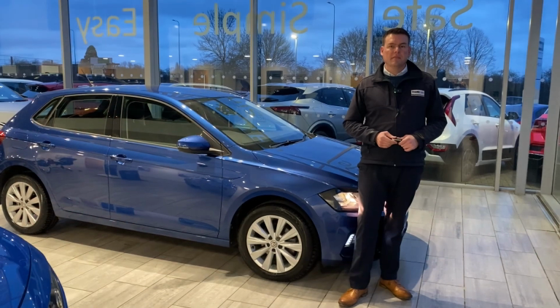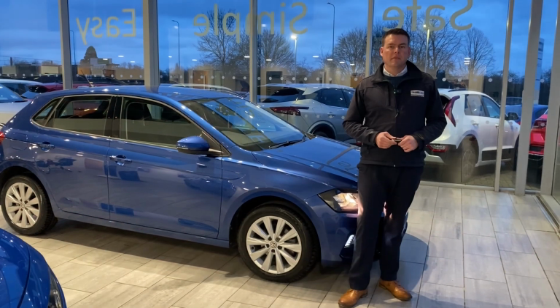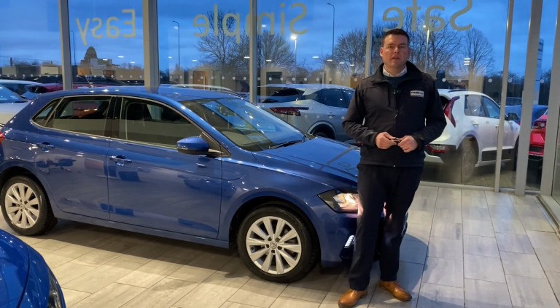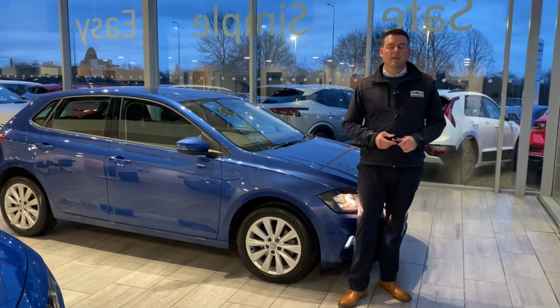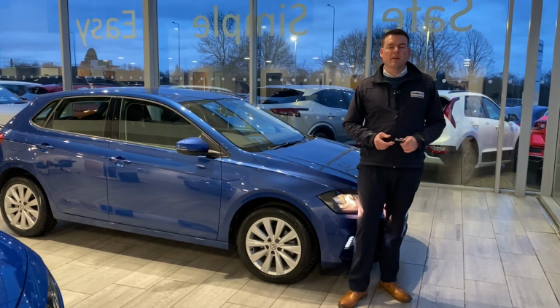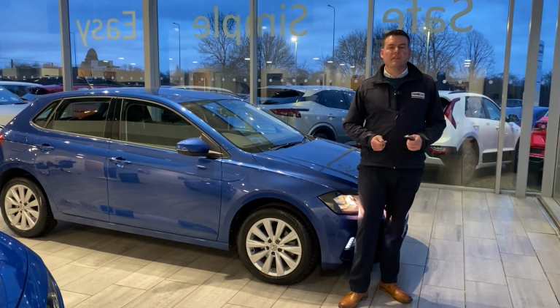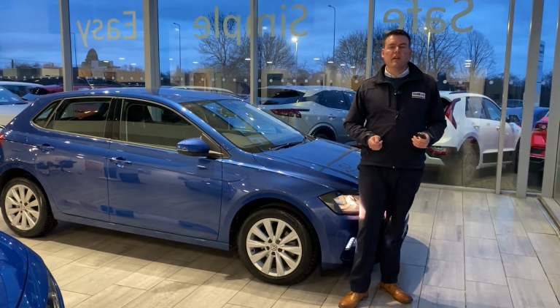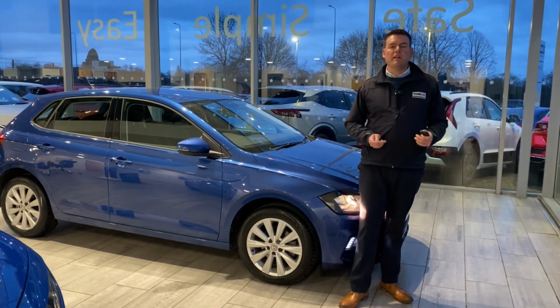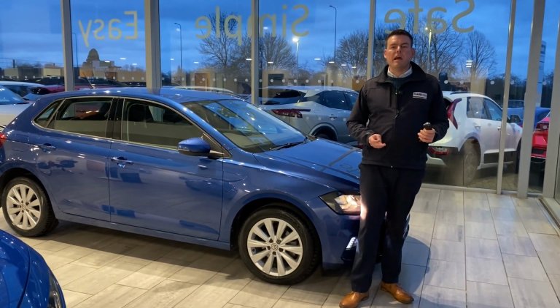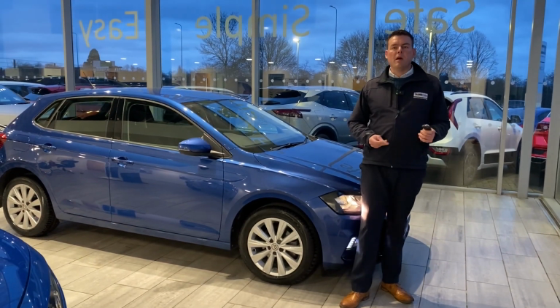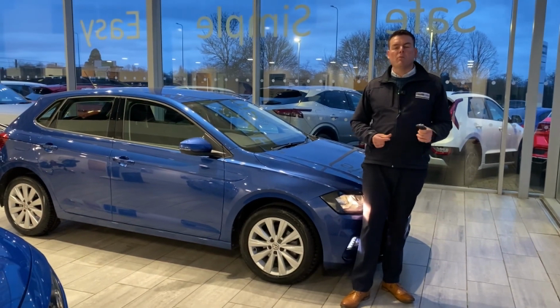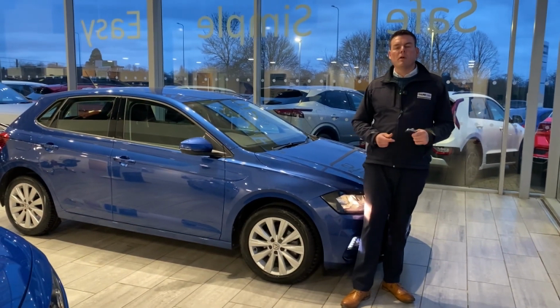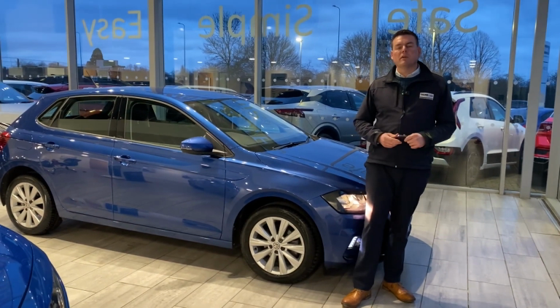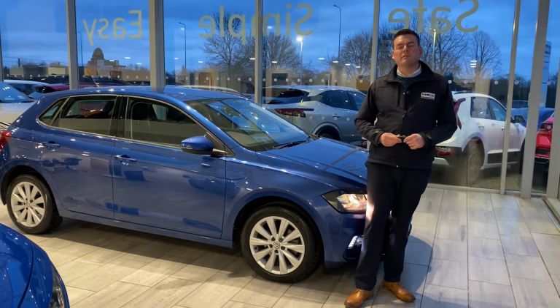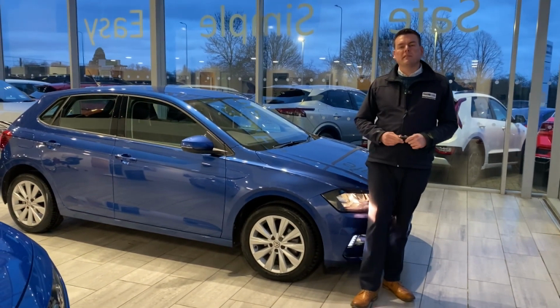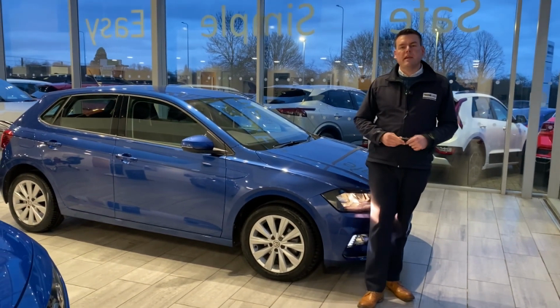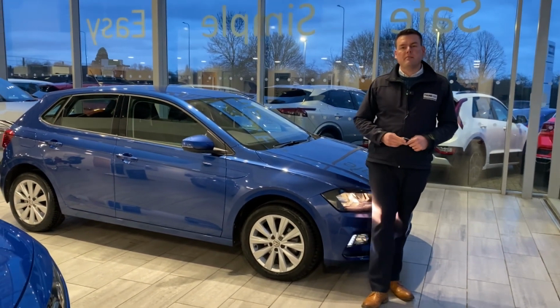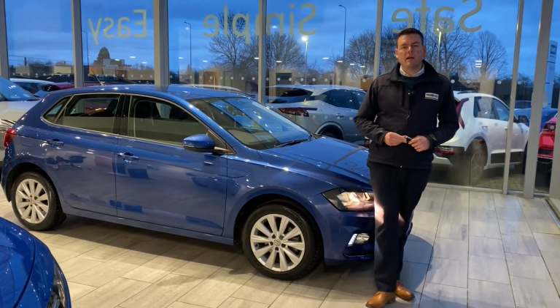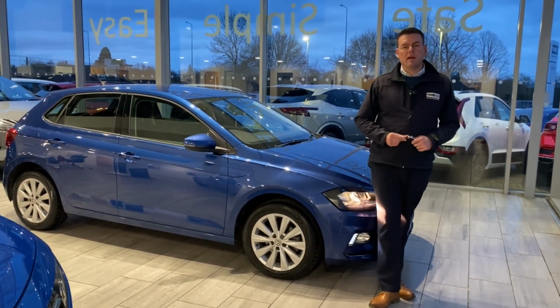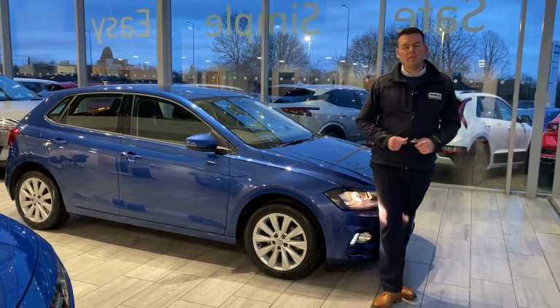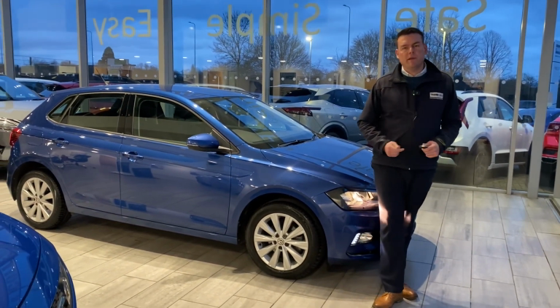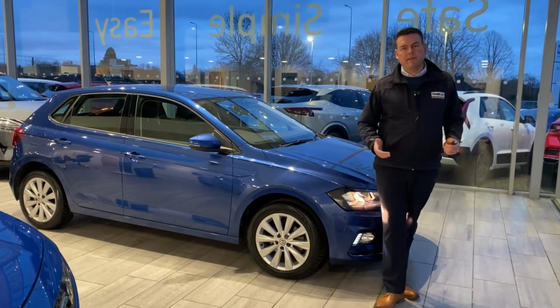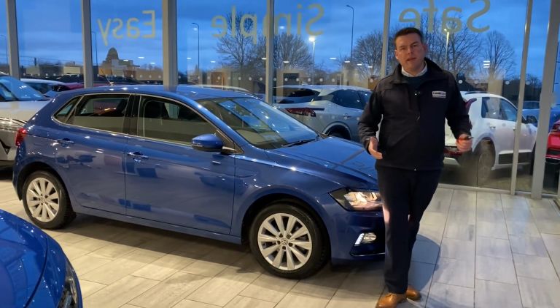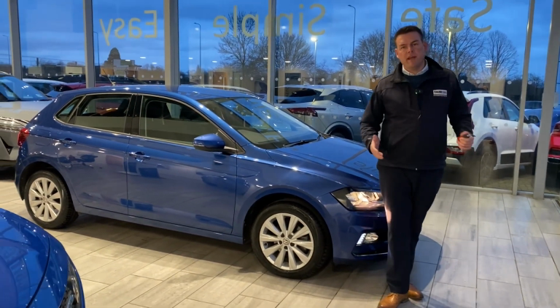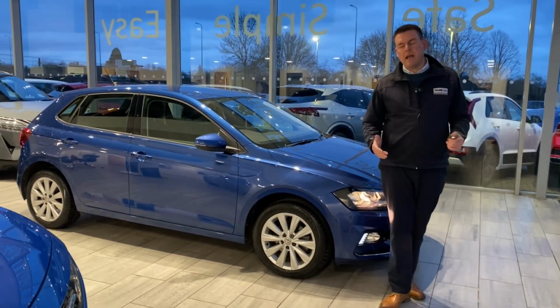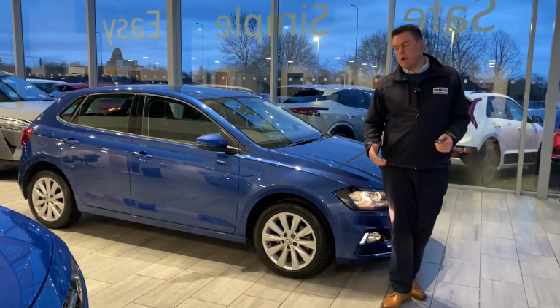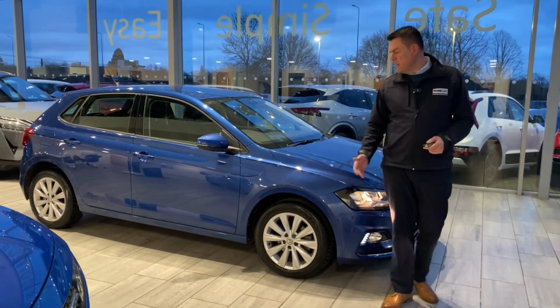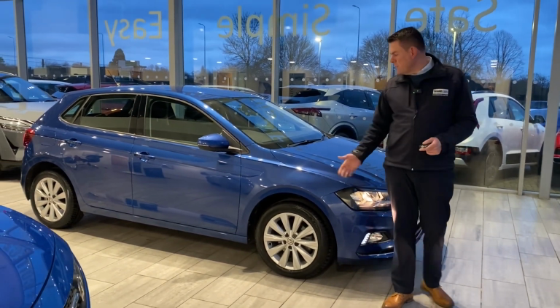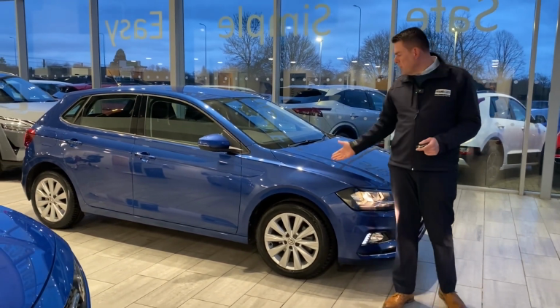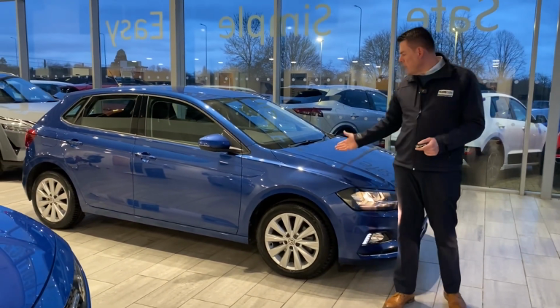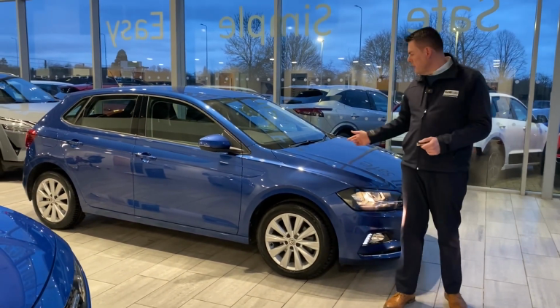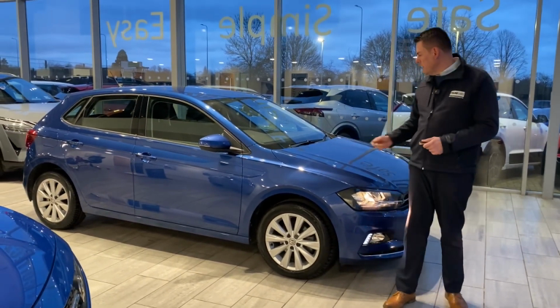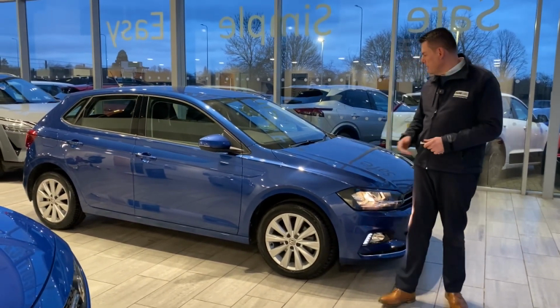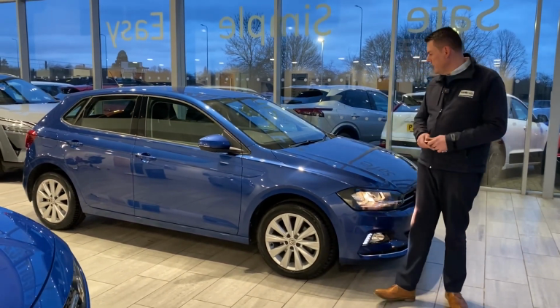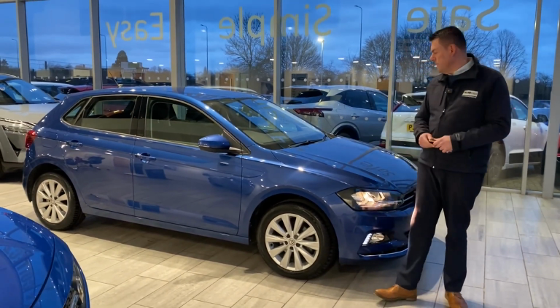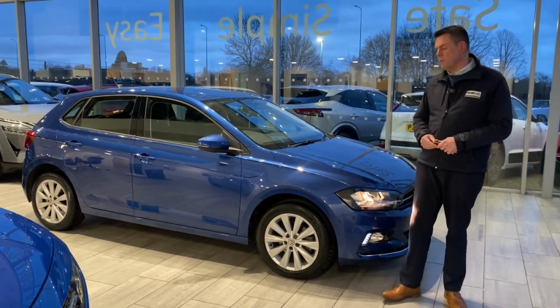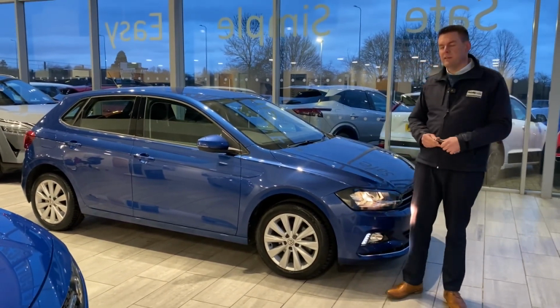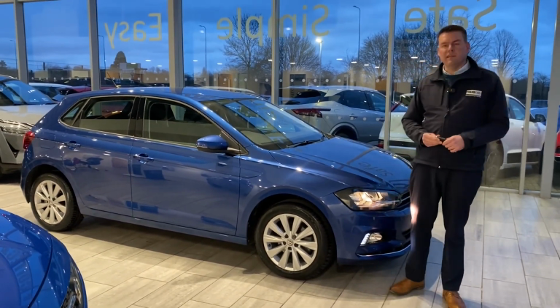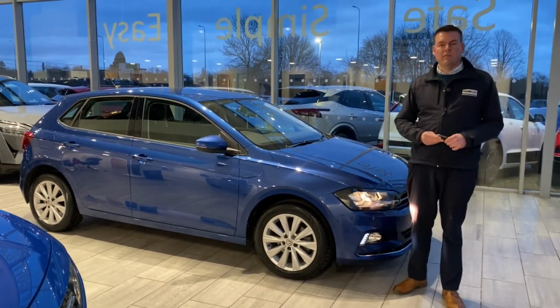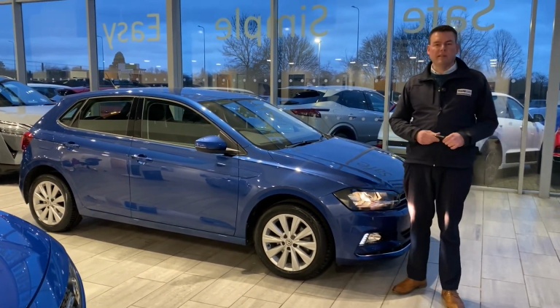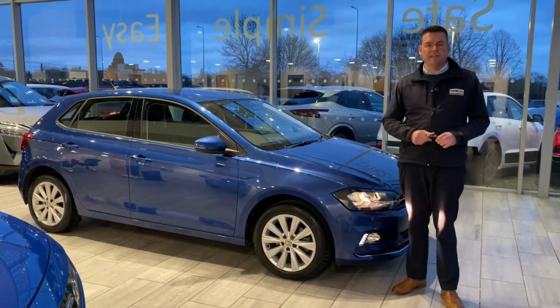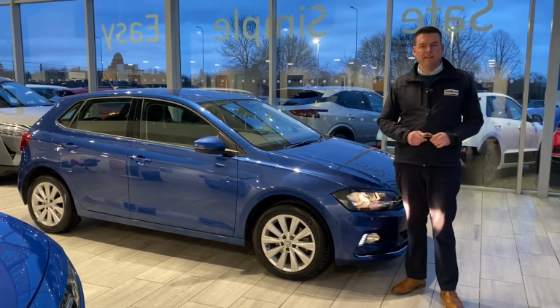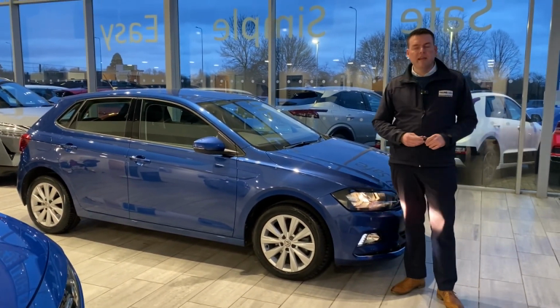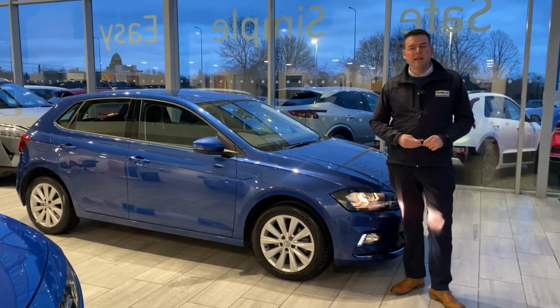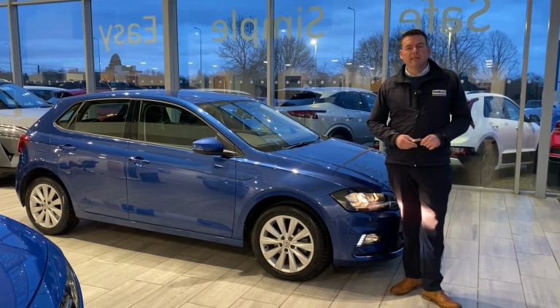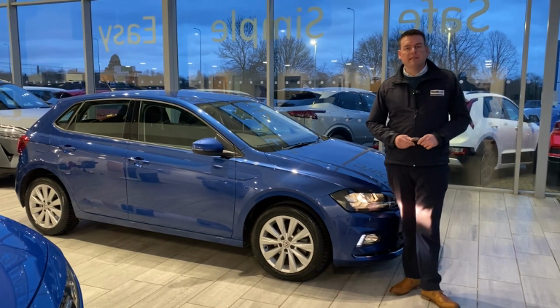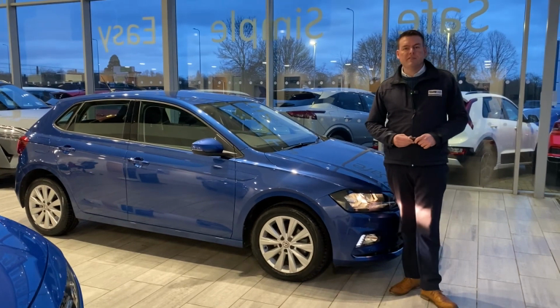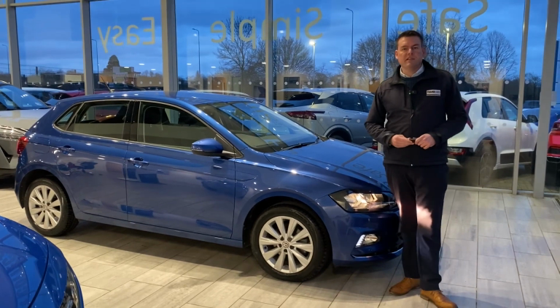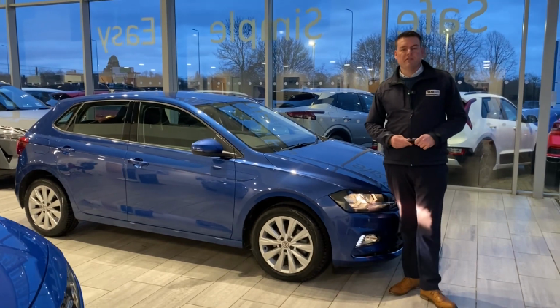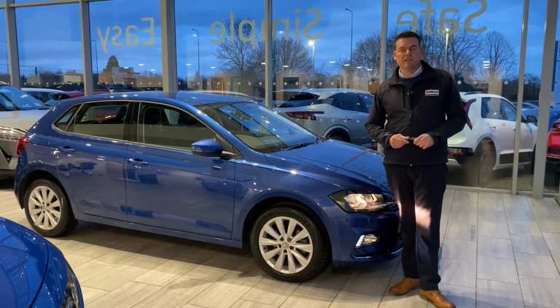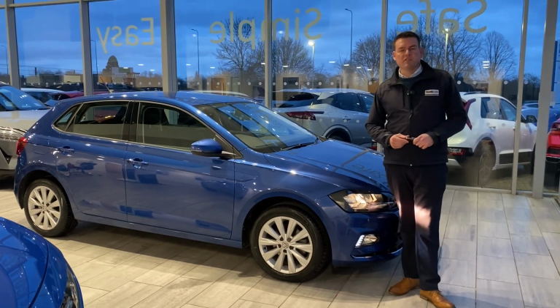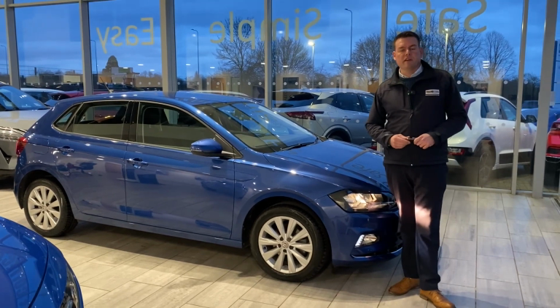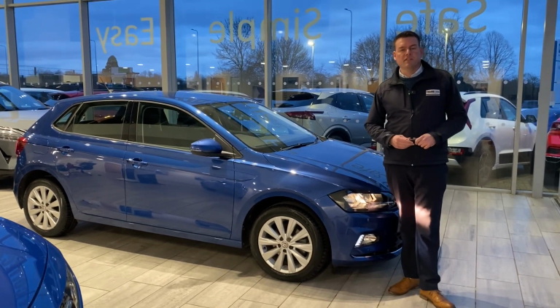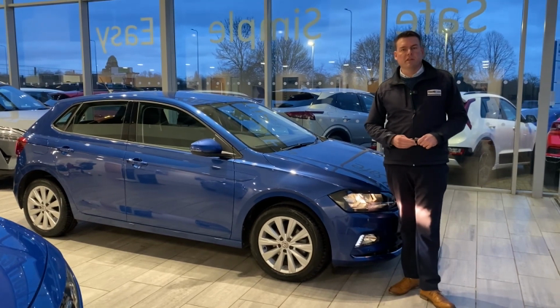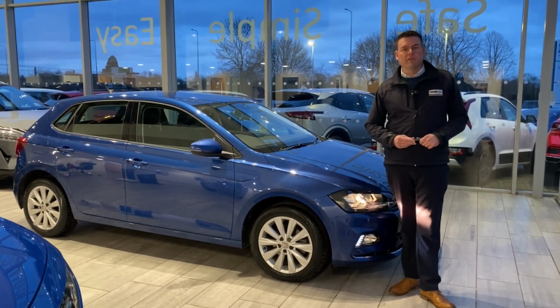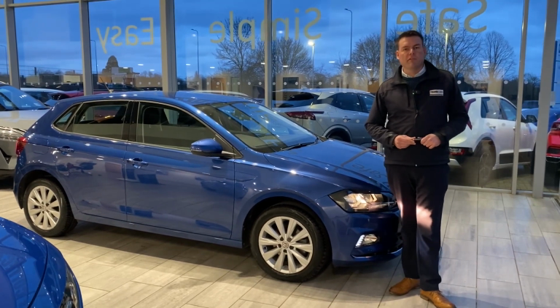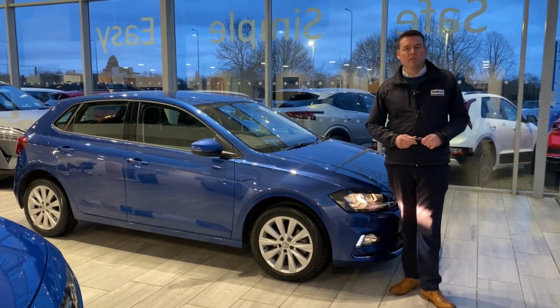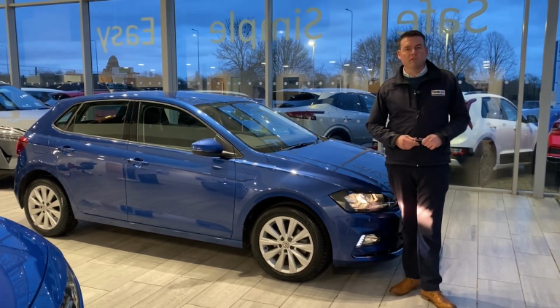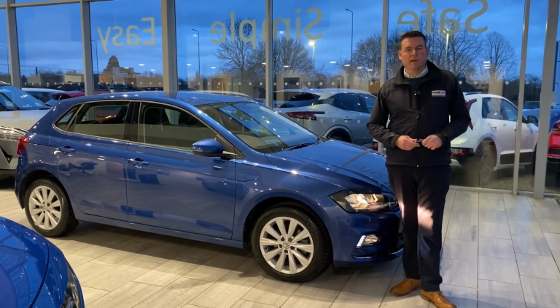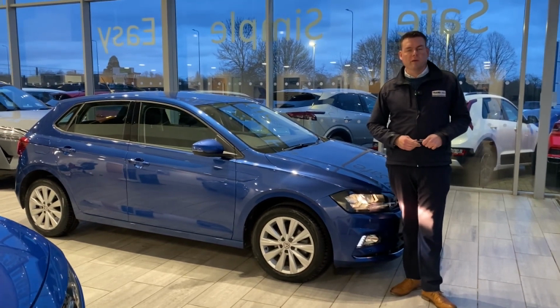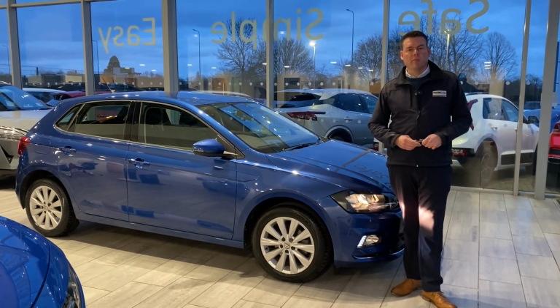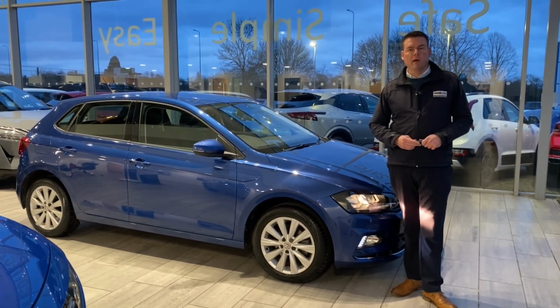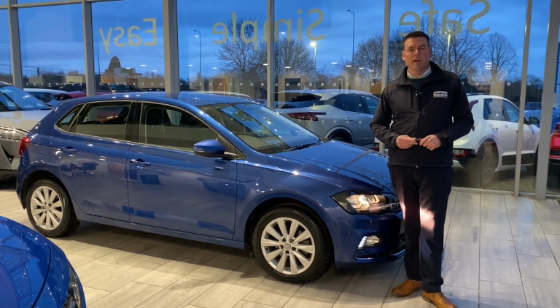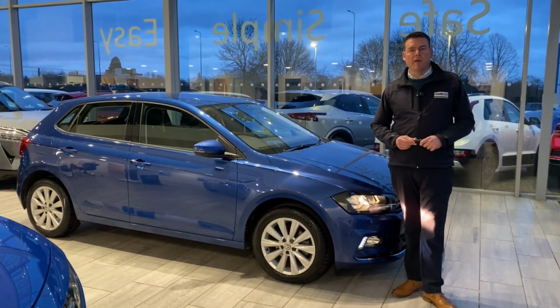Good afternoon and welcome to Thame Cars. Peter here, and we have got a lovely 2020 70-registration Volkswagen Polo.